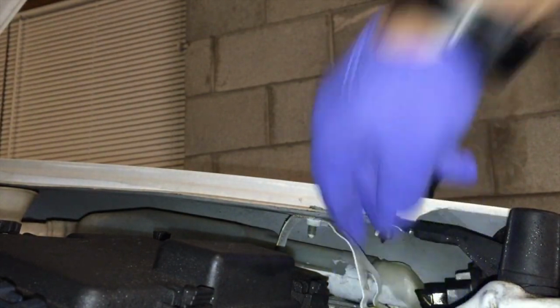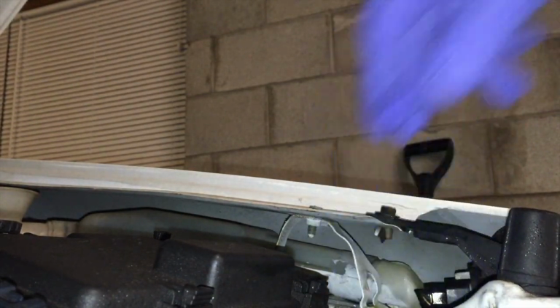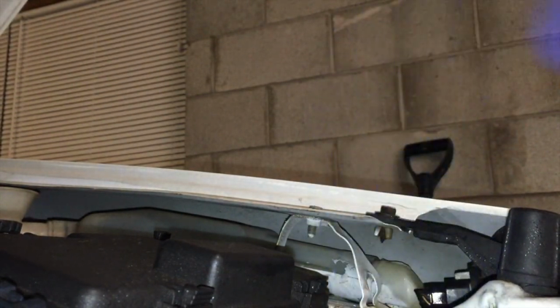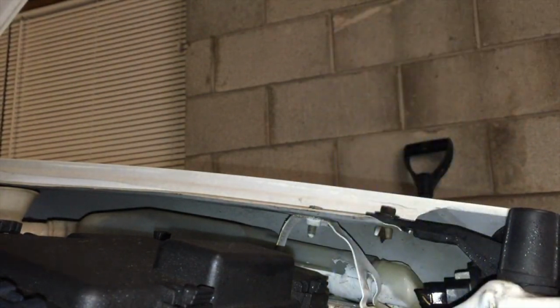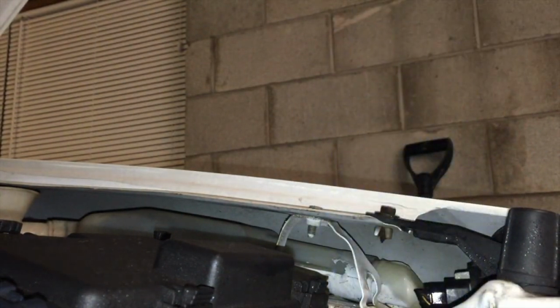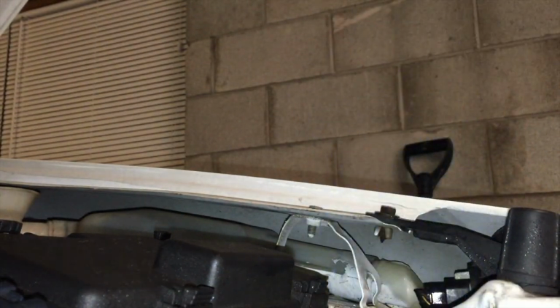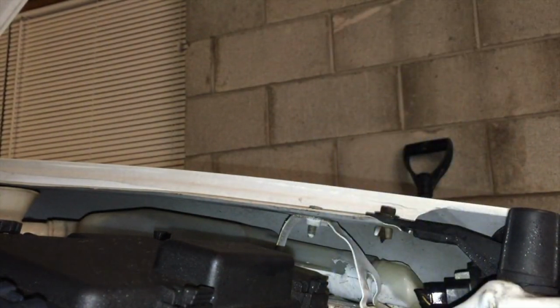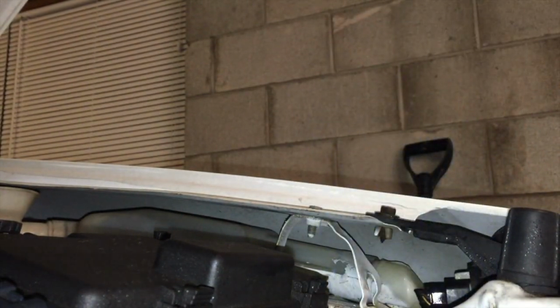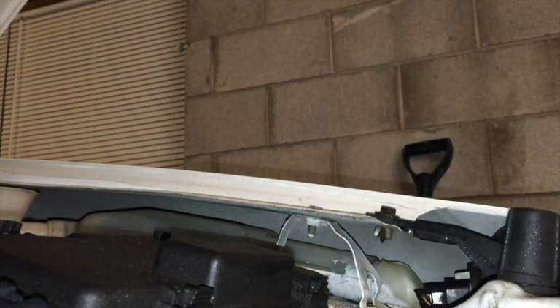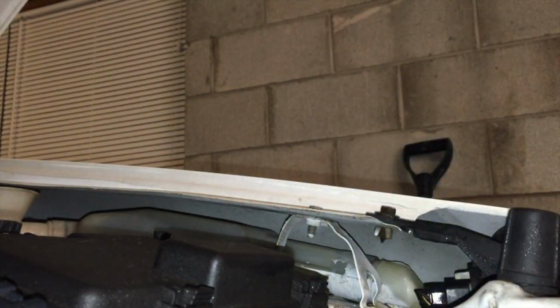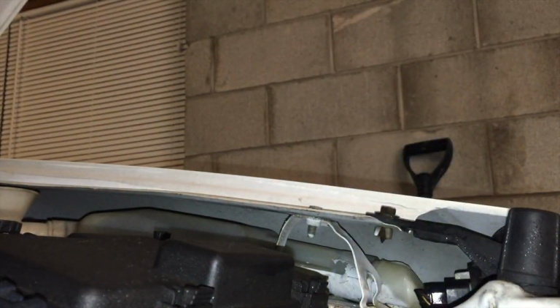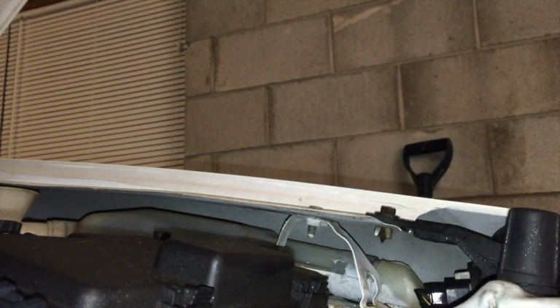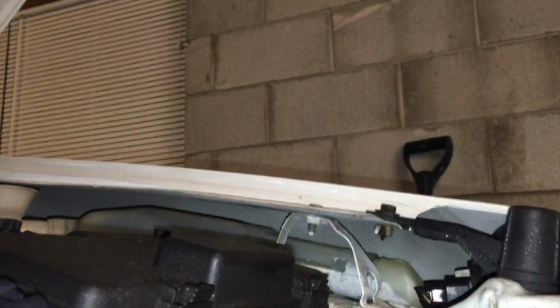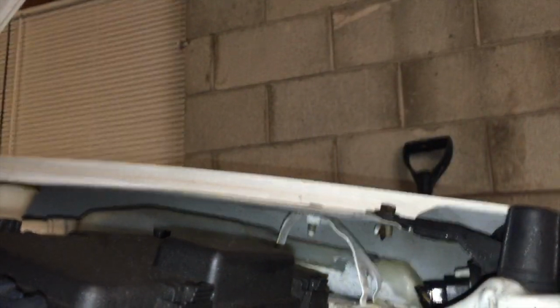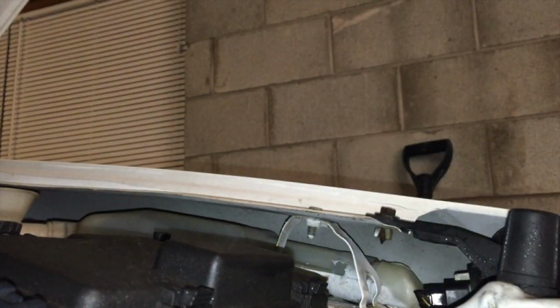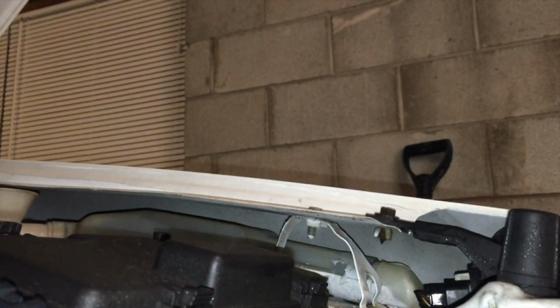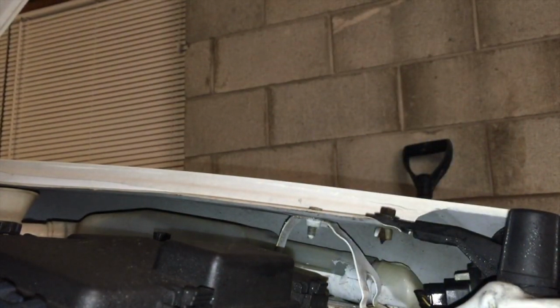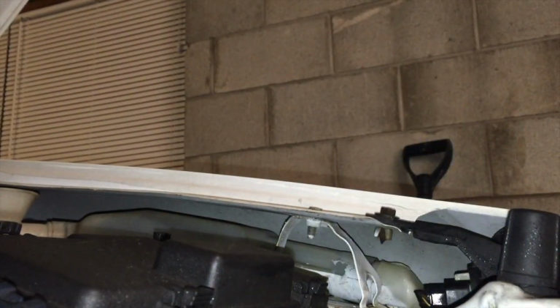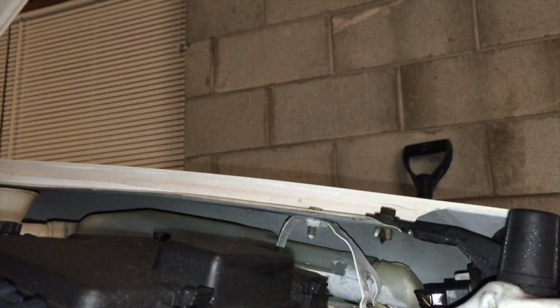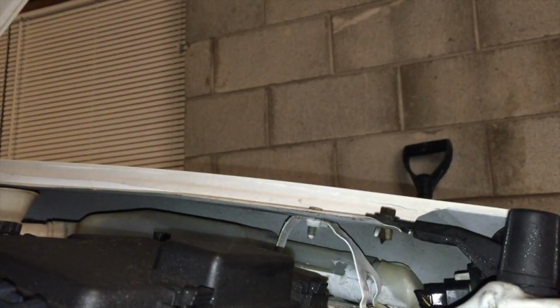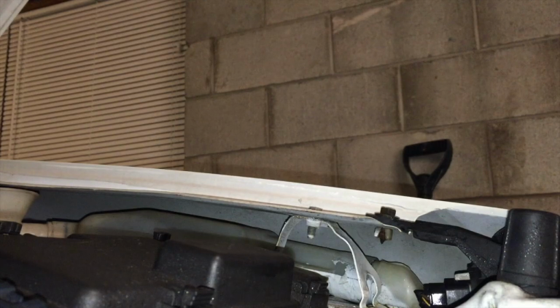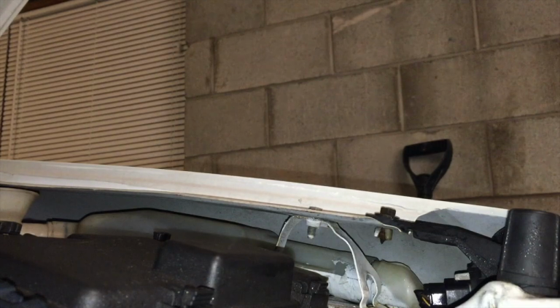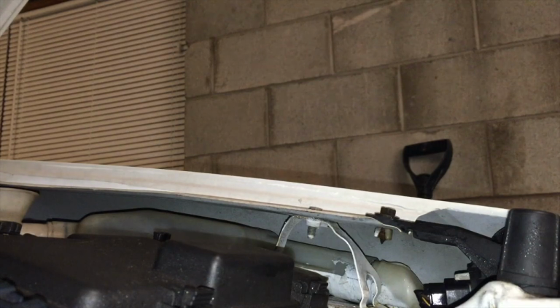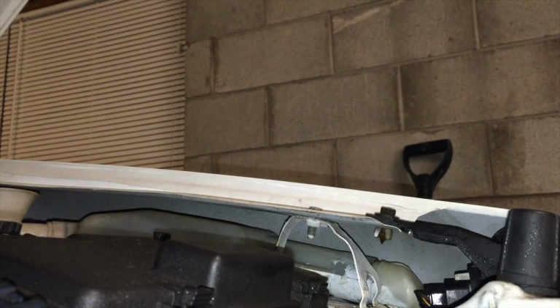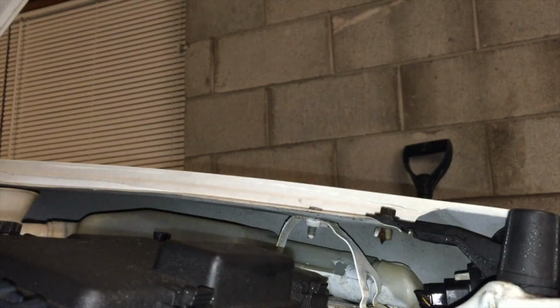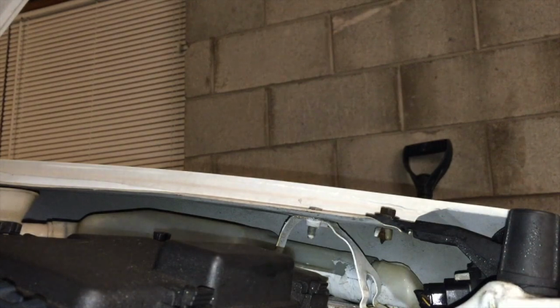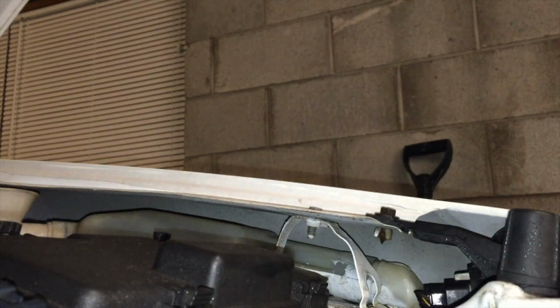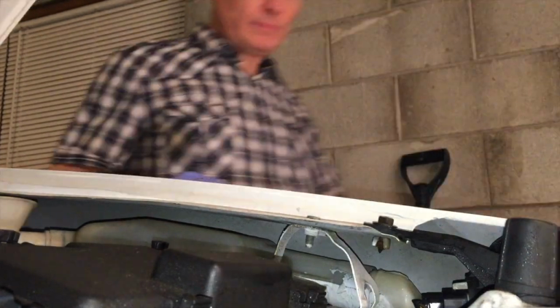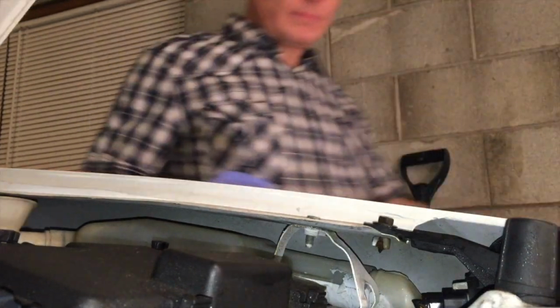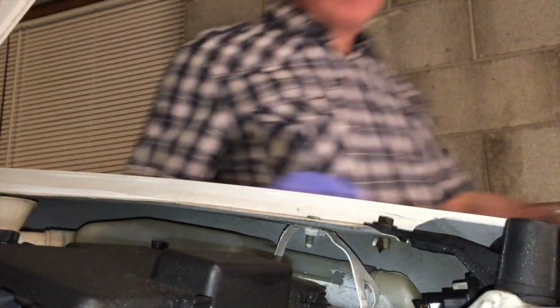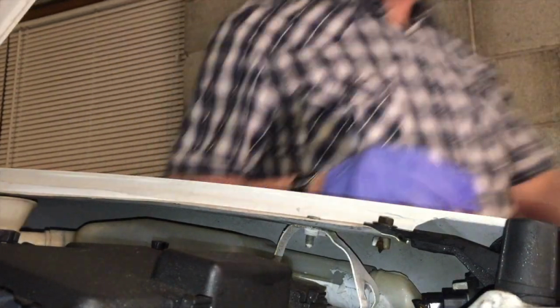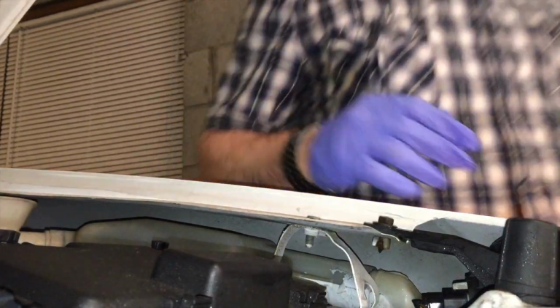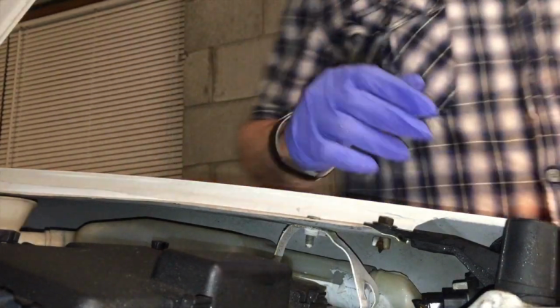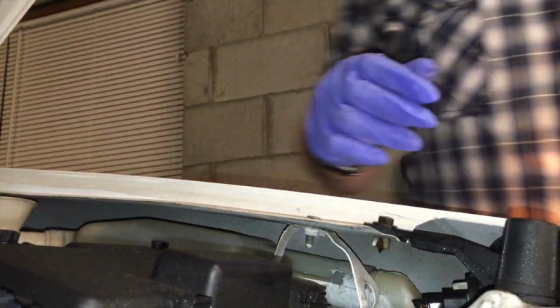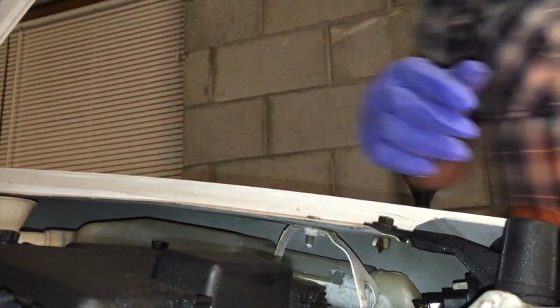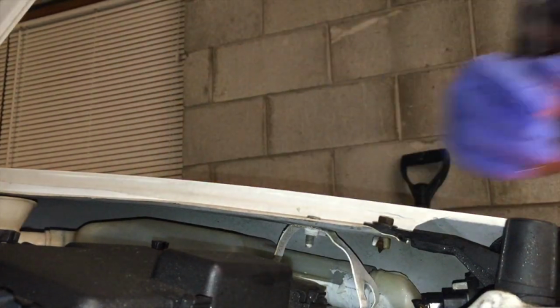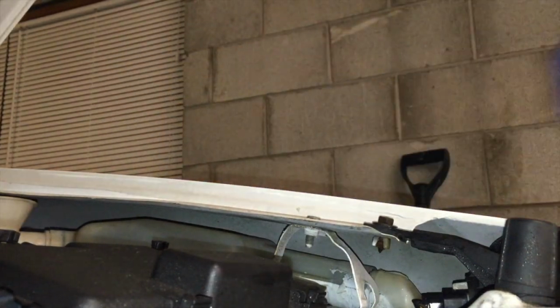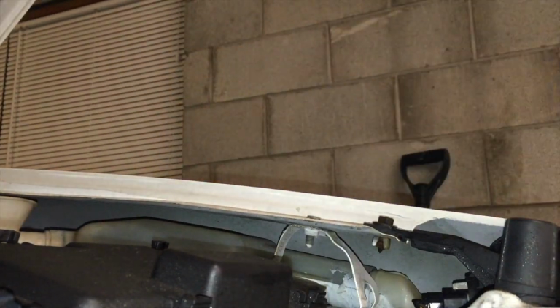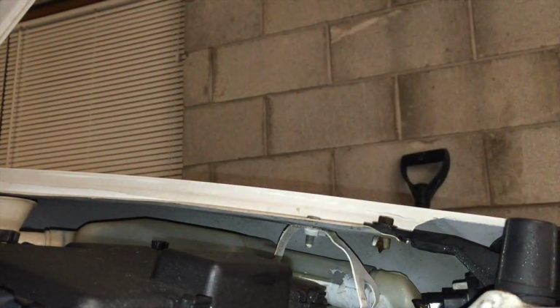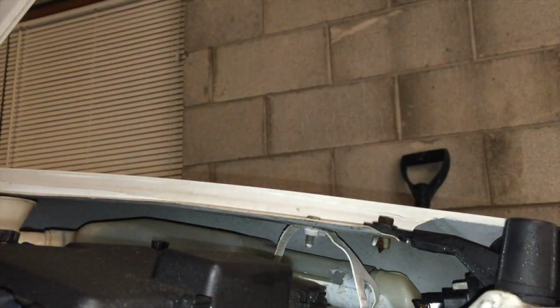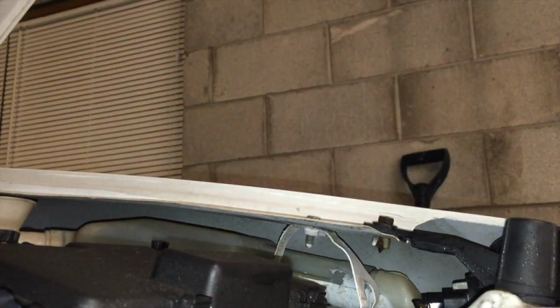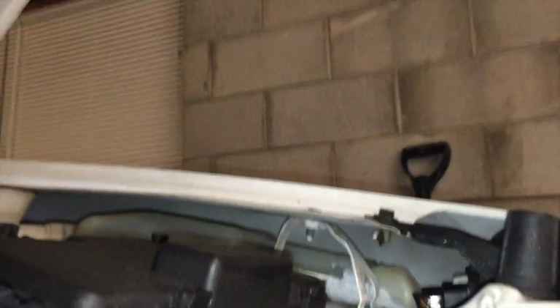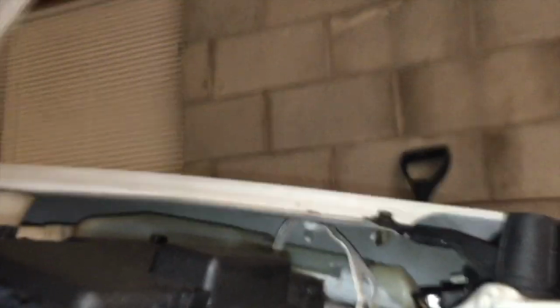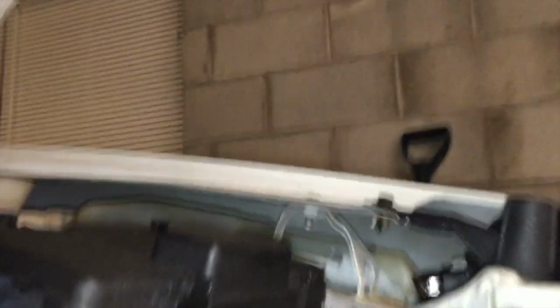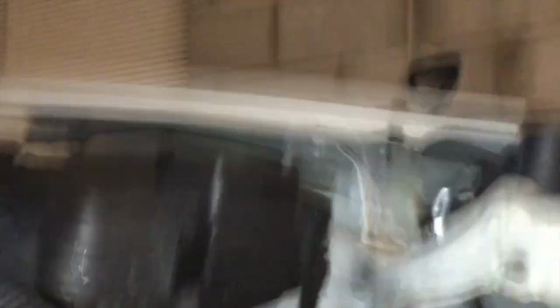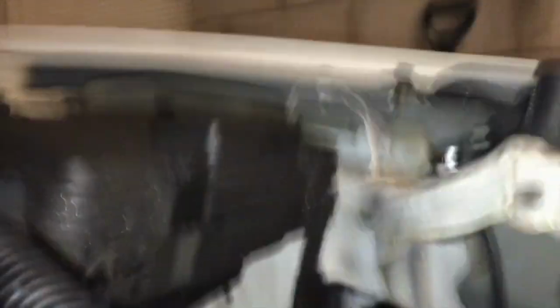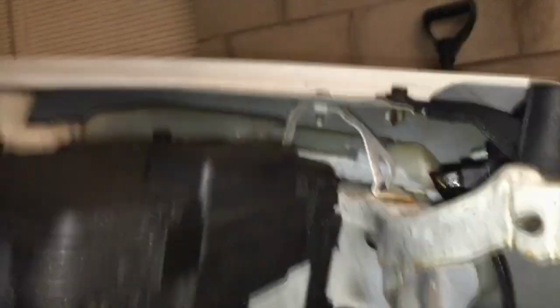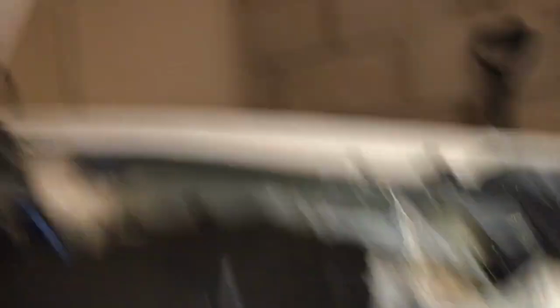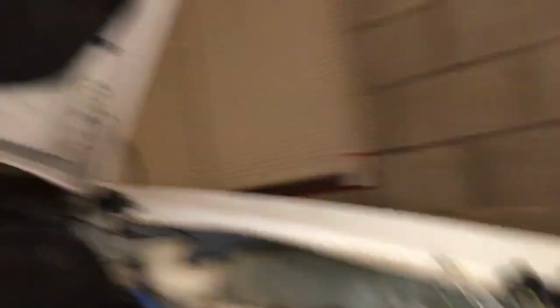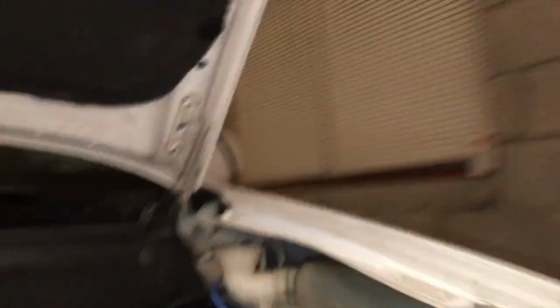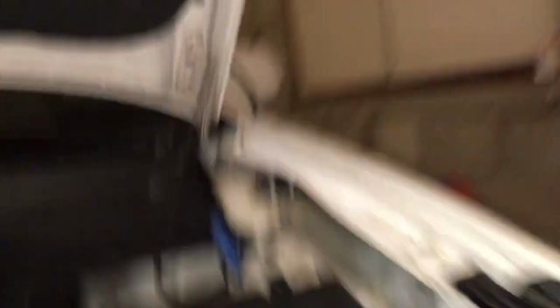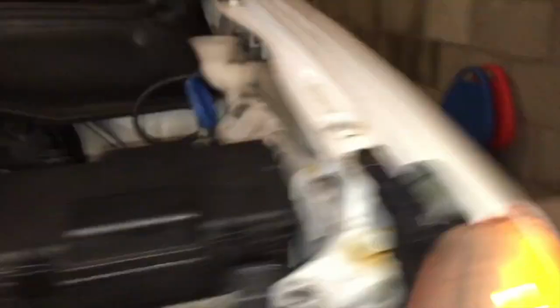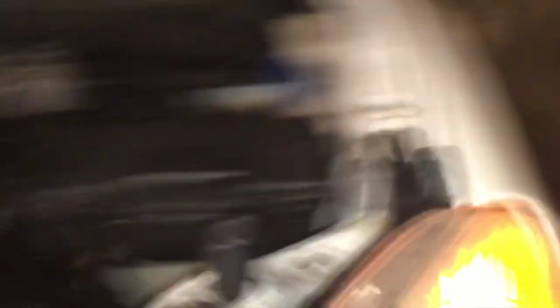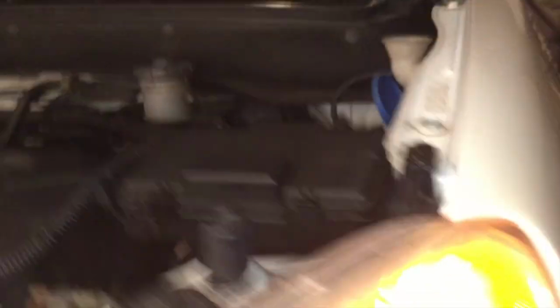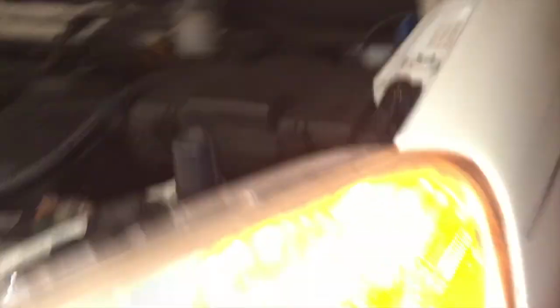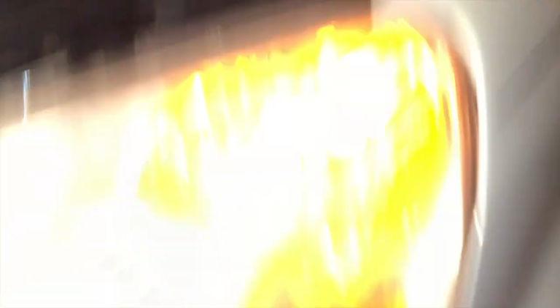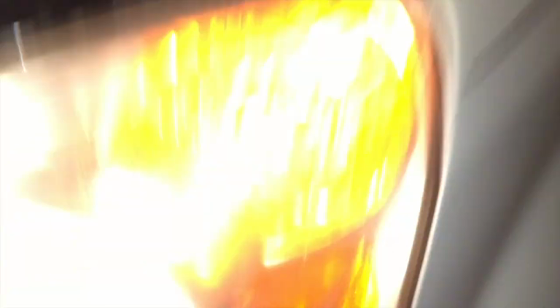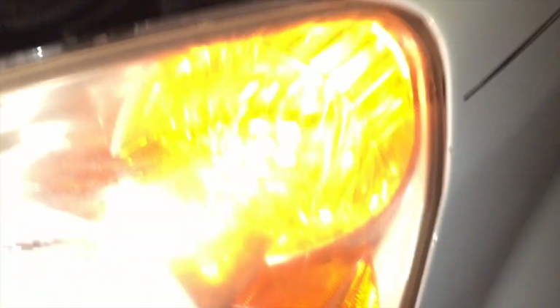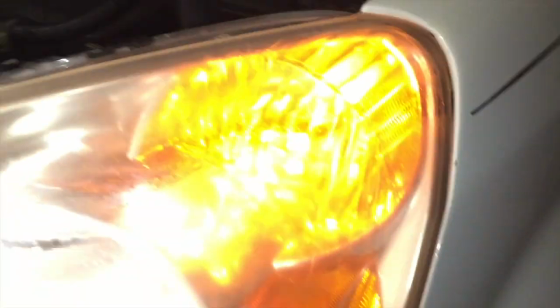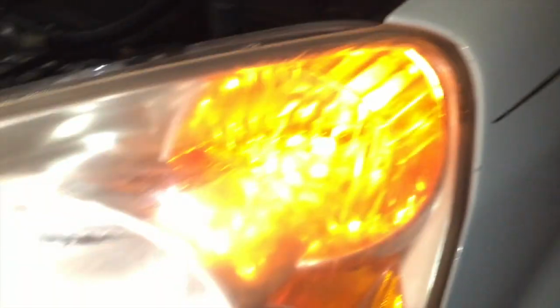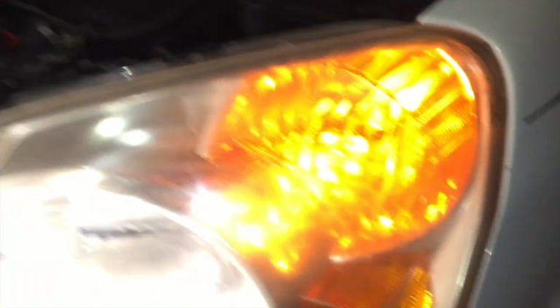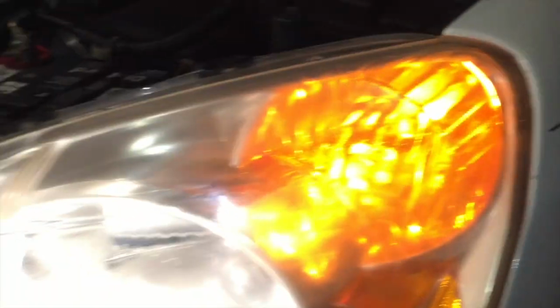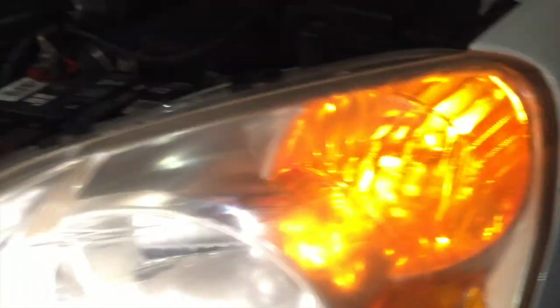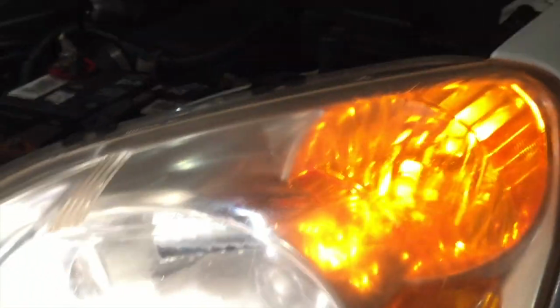Now I think we're ready for our test. Okay, now we've got a working bulb there.